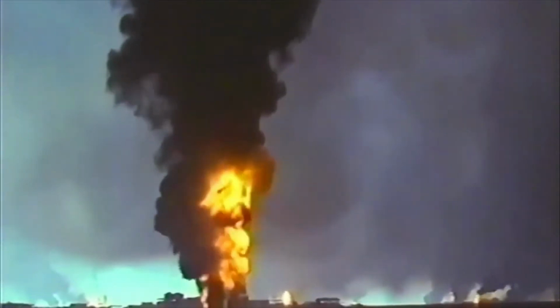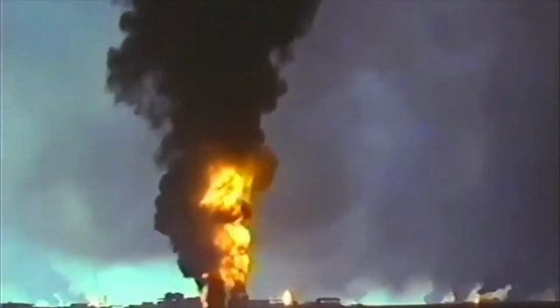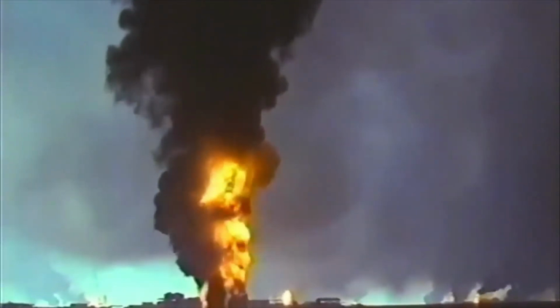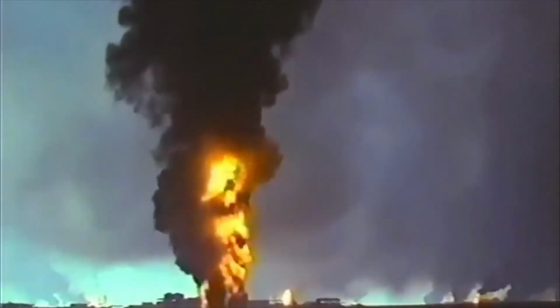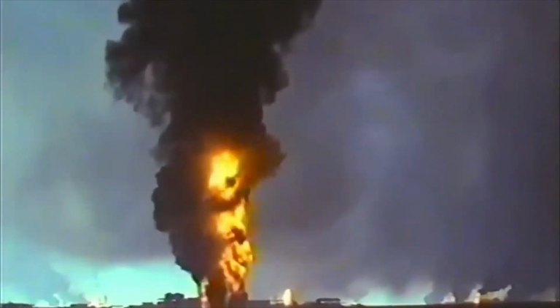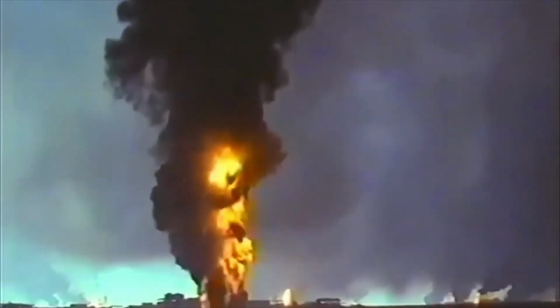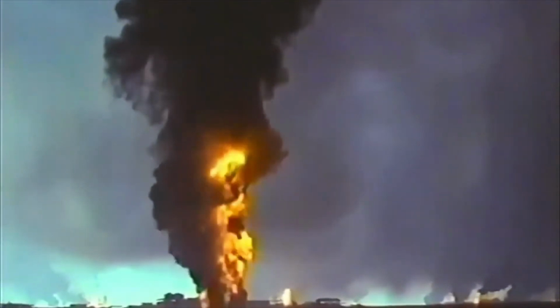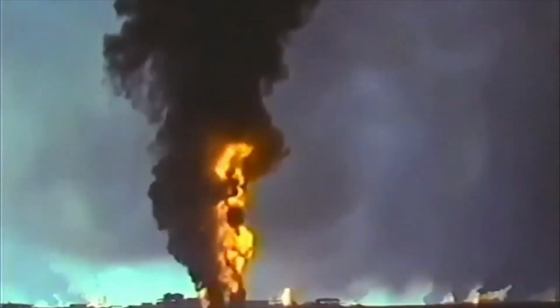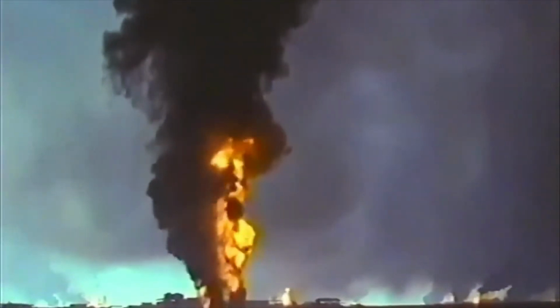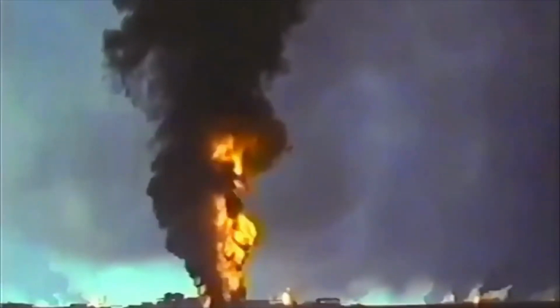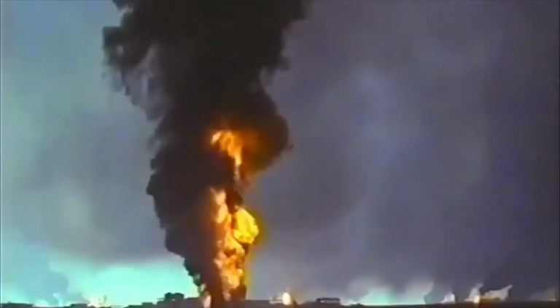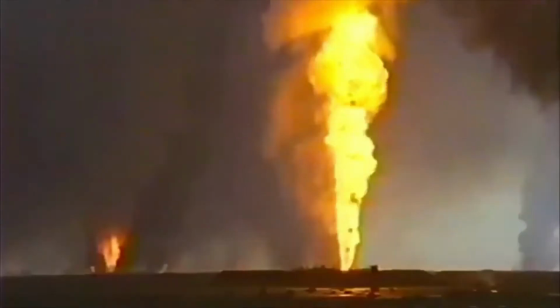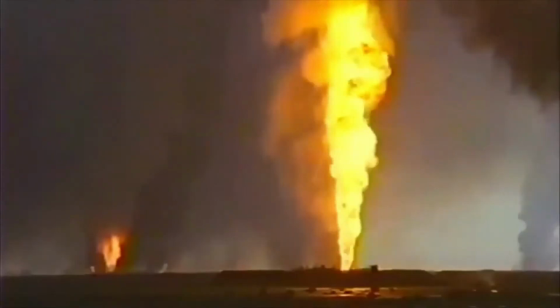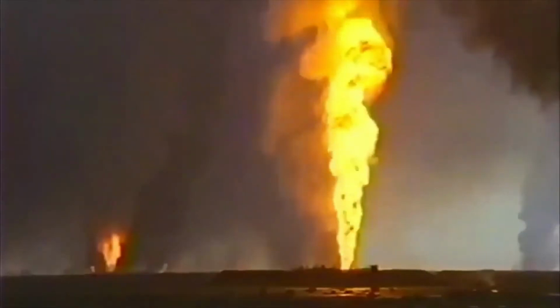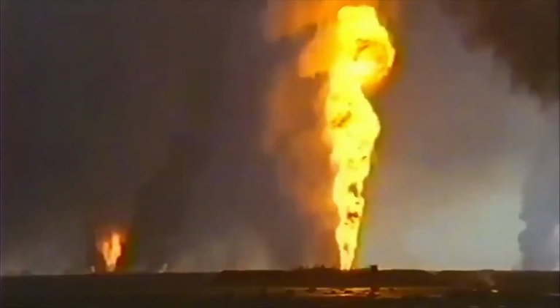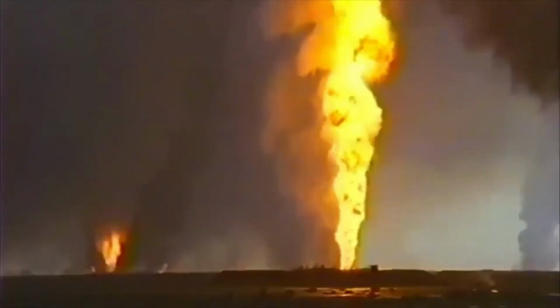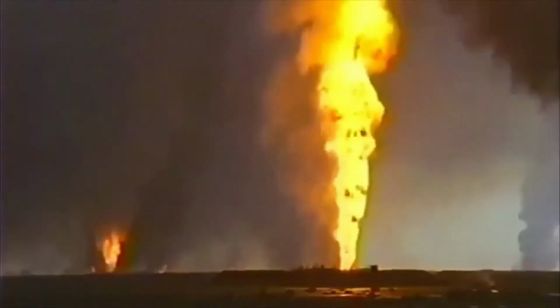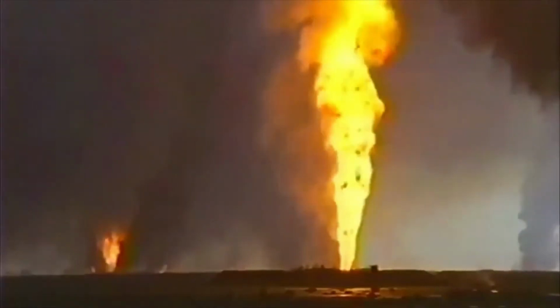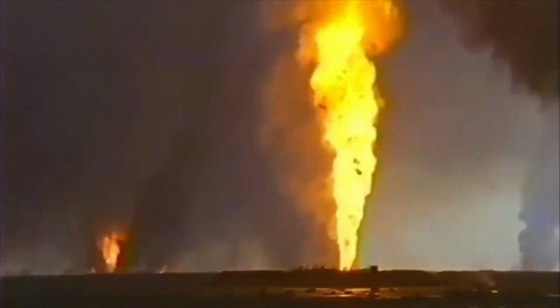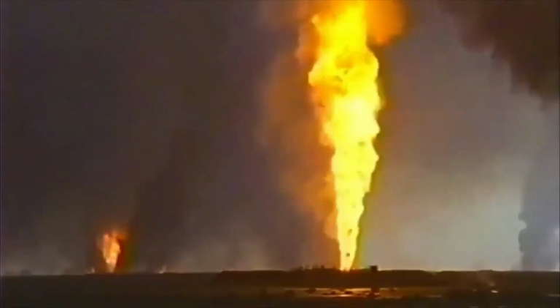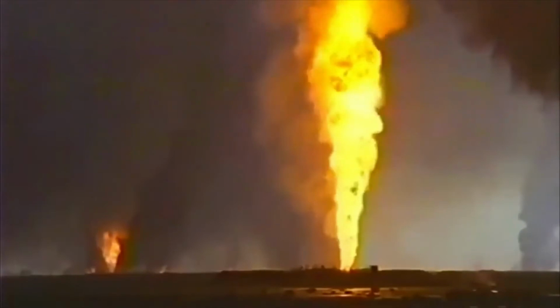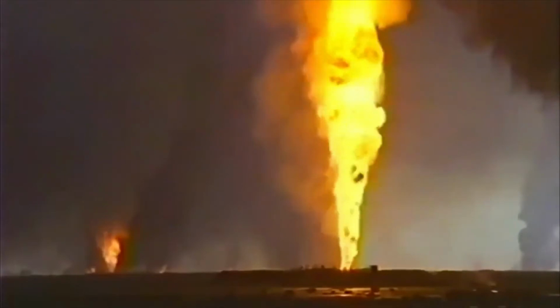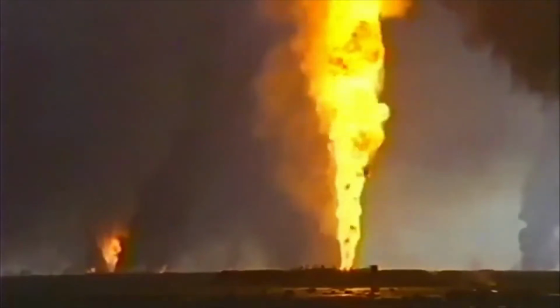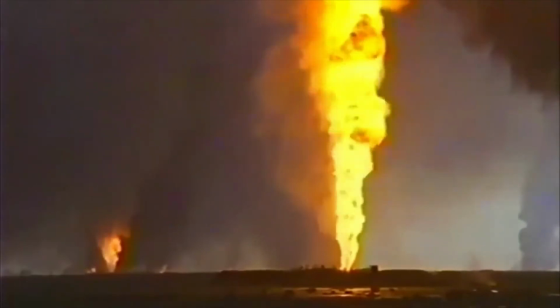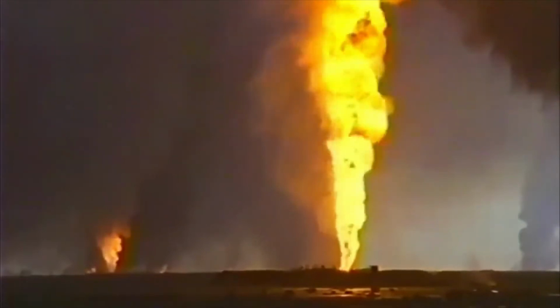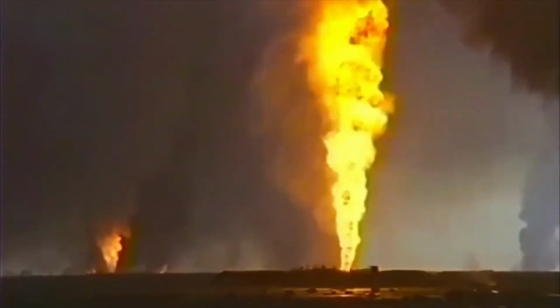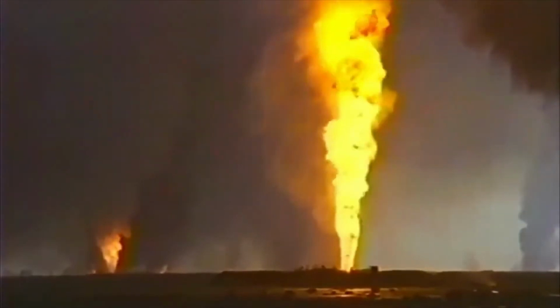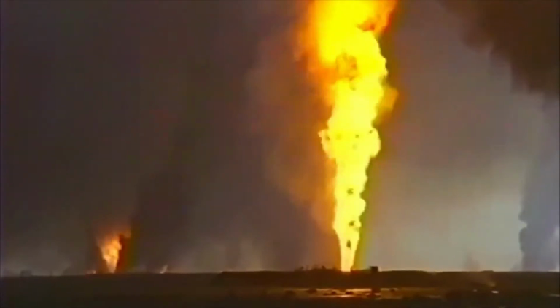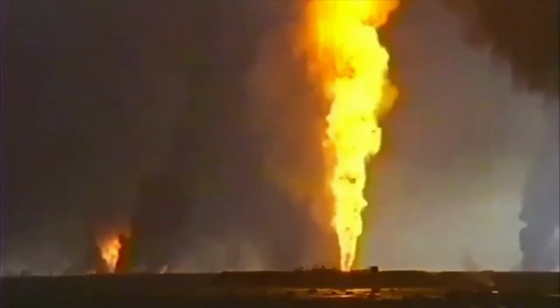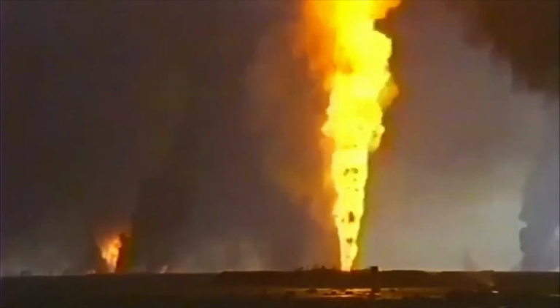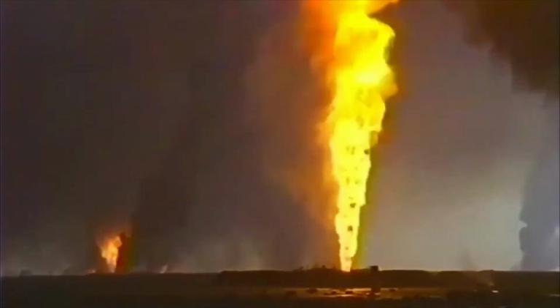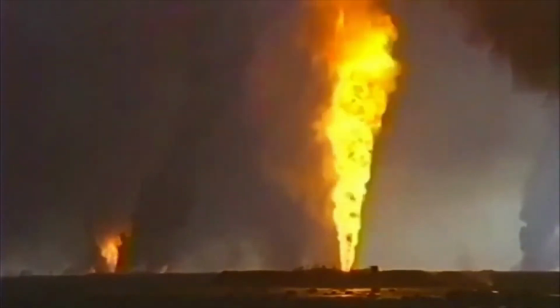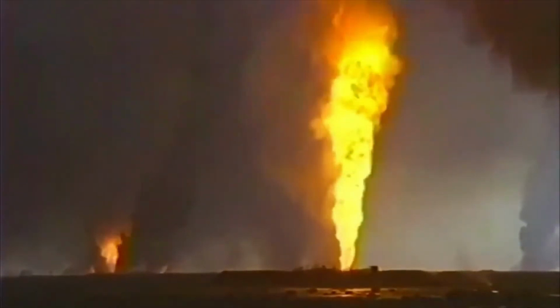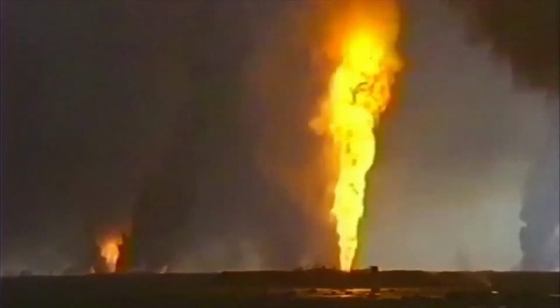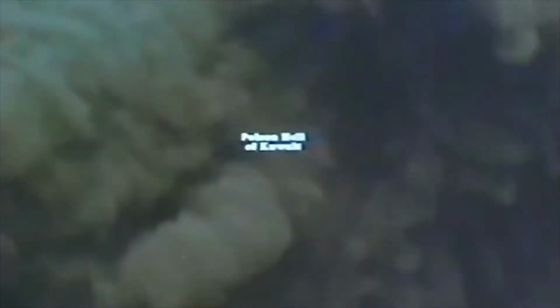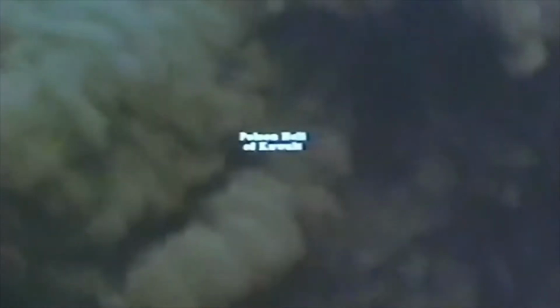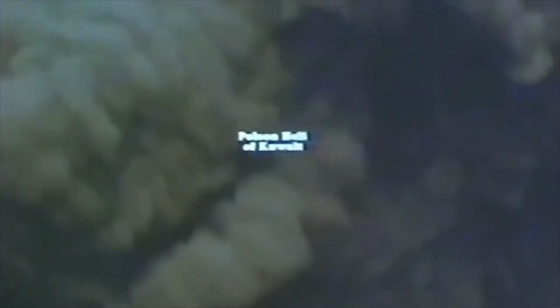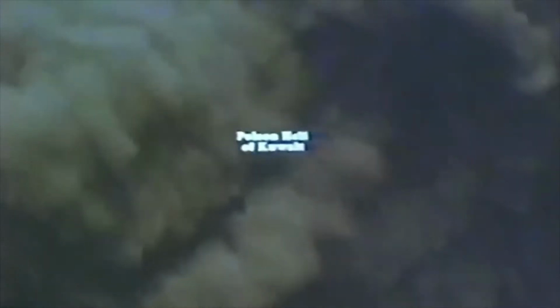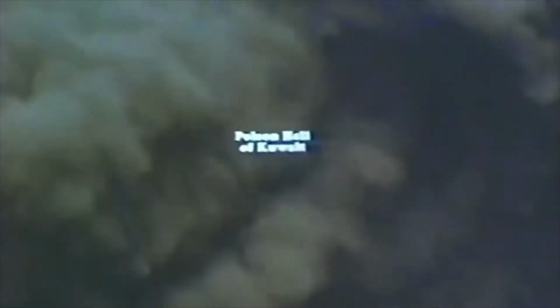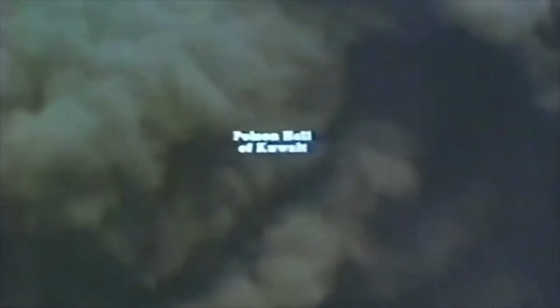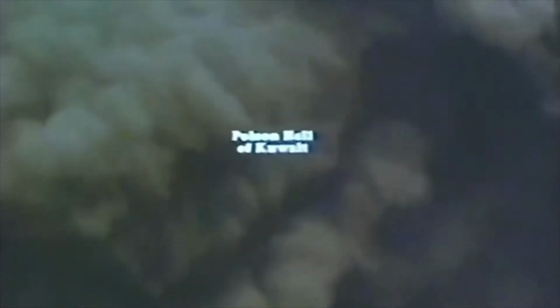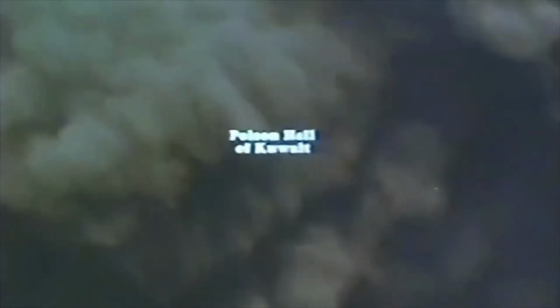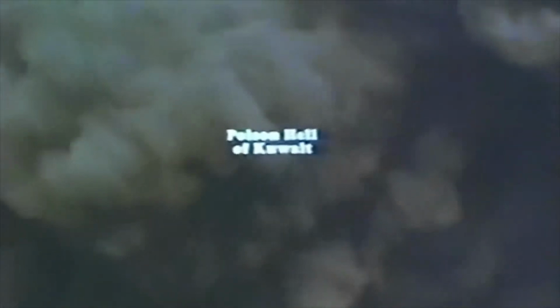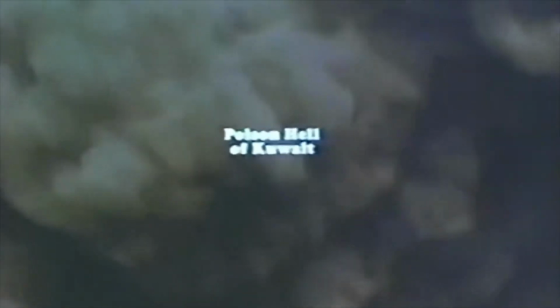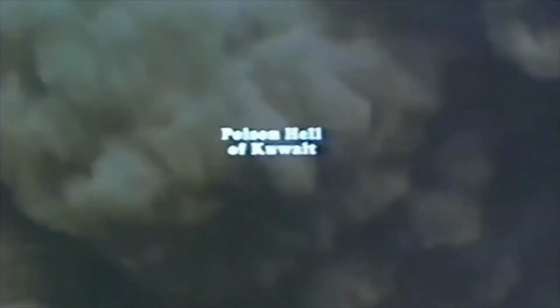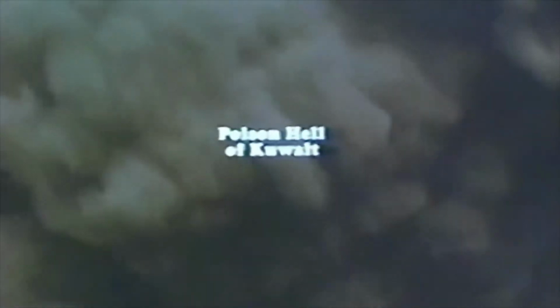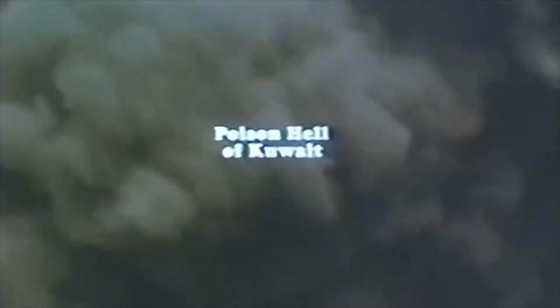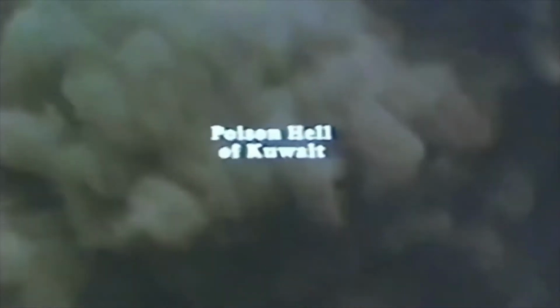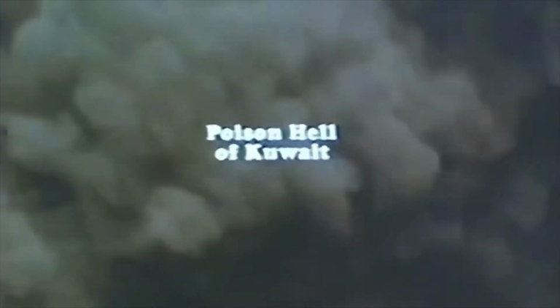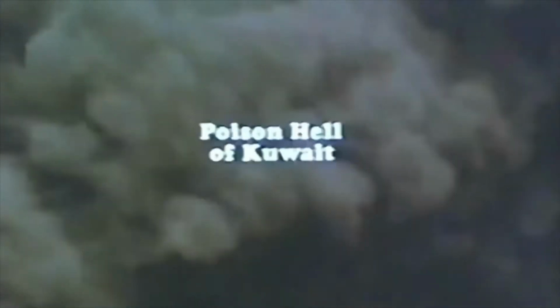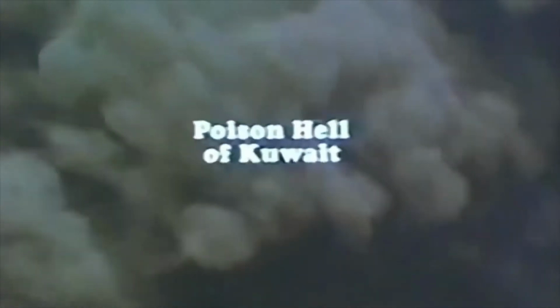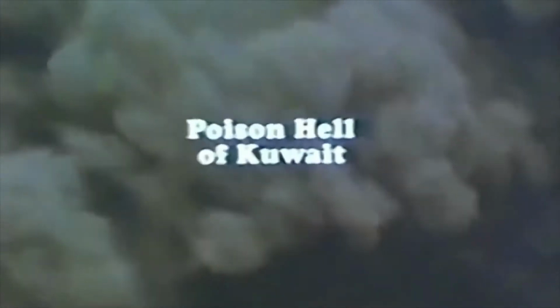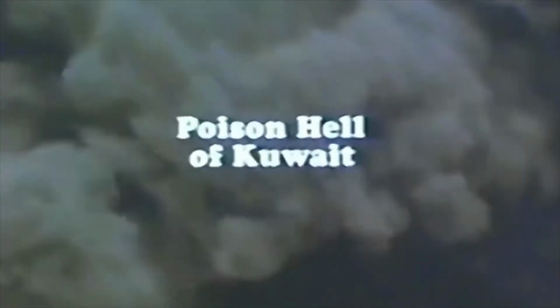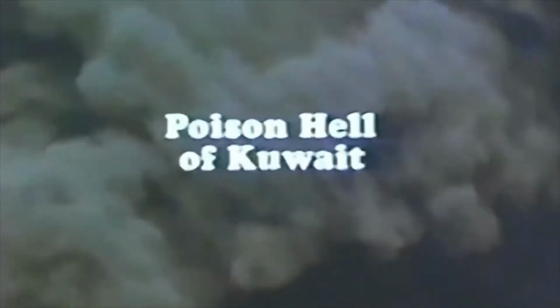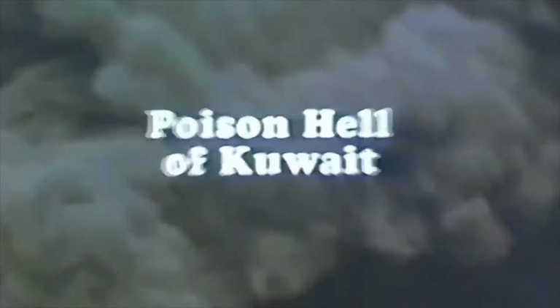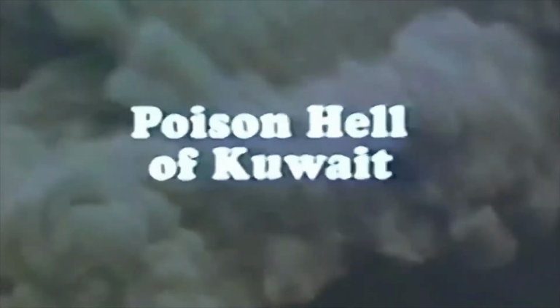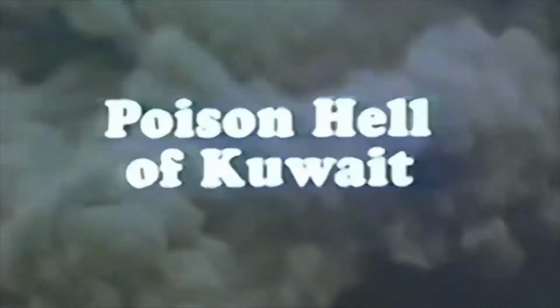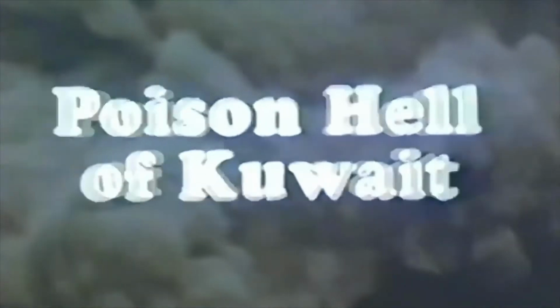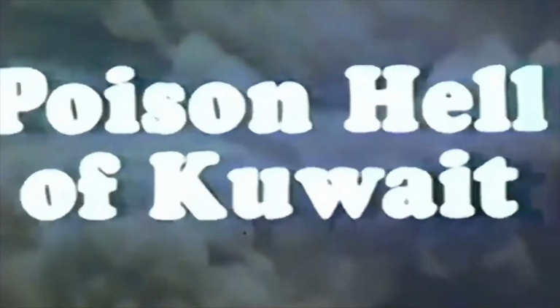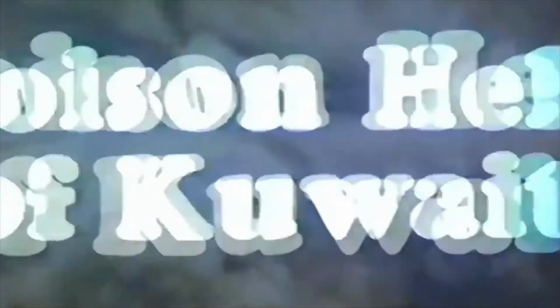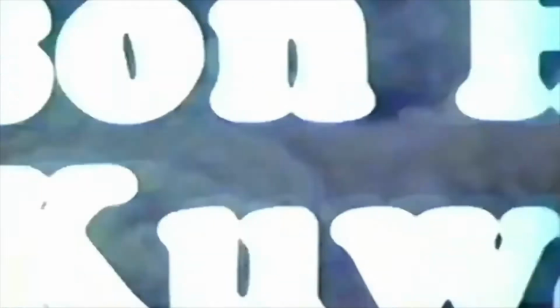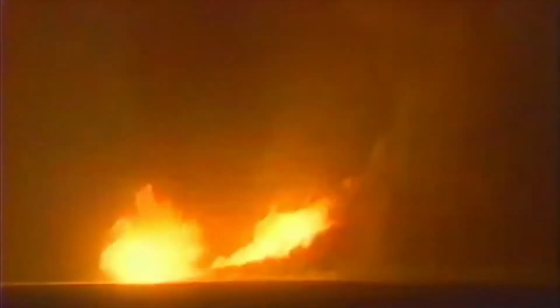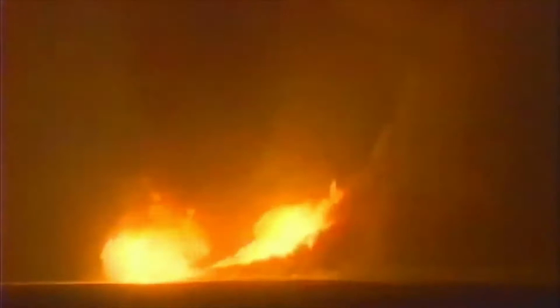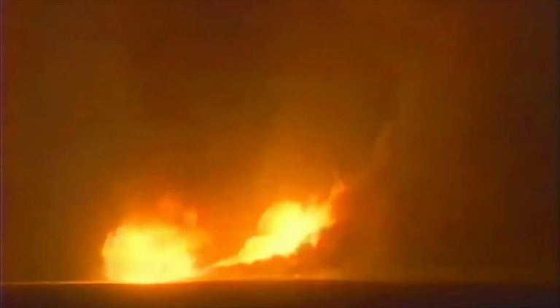These deadly fires unleashed 5,000 tons of black smoke over the desert per day for over seven months, creating an apocalyptic dark cloud up to 800 miles long.